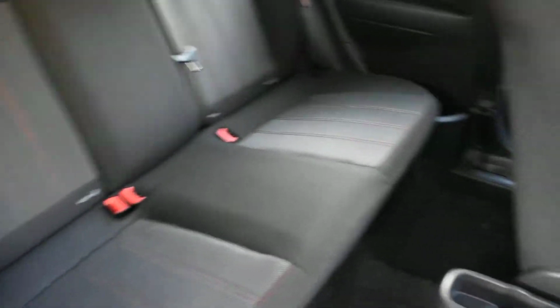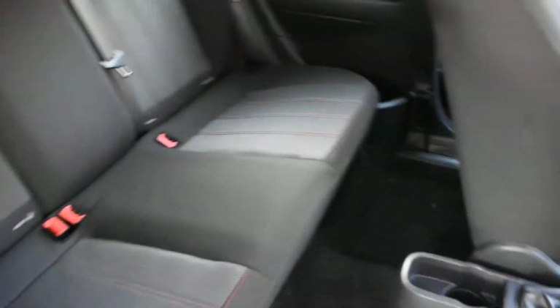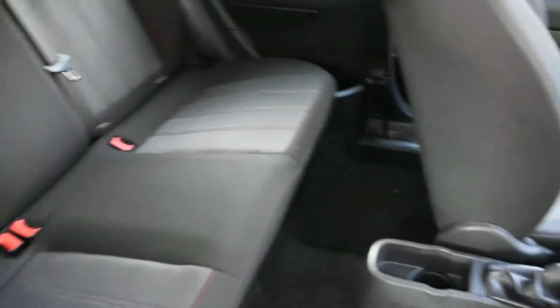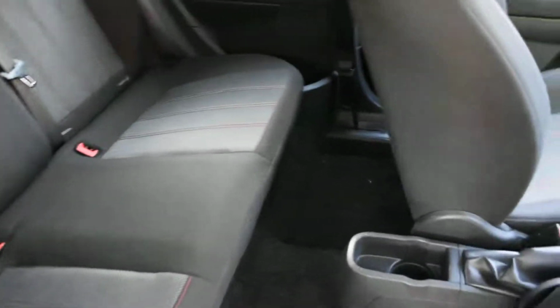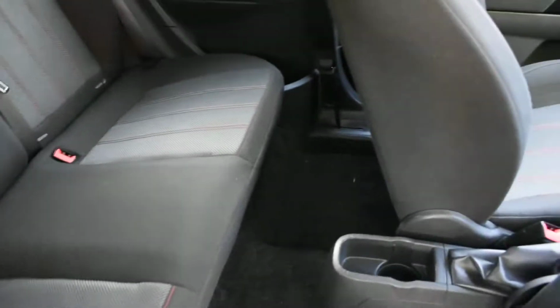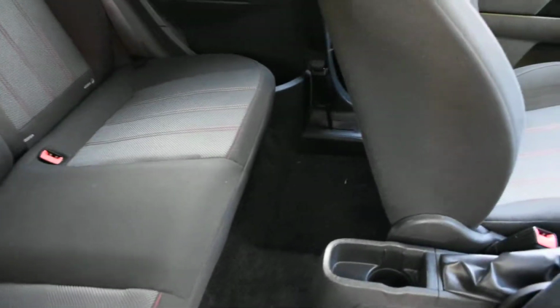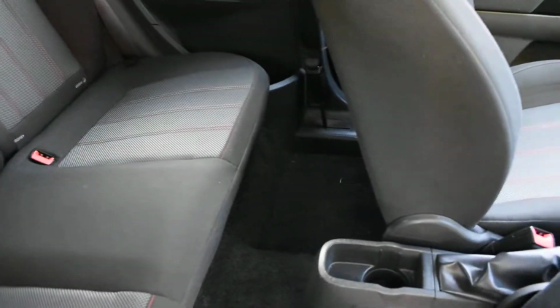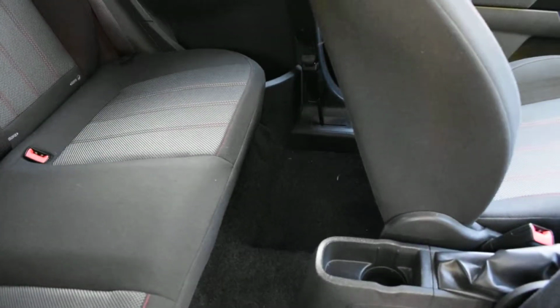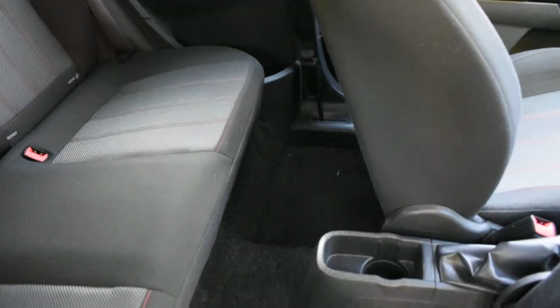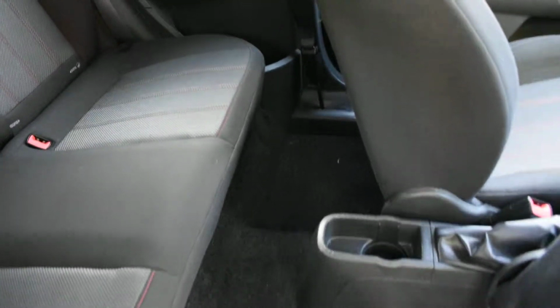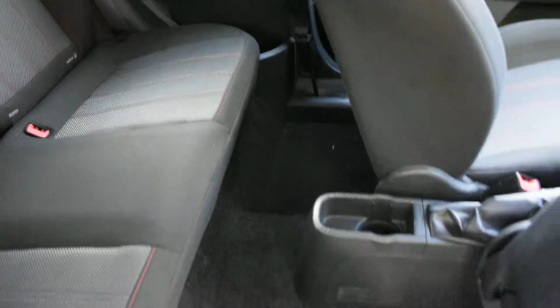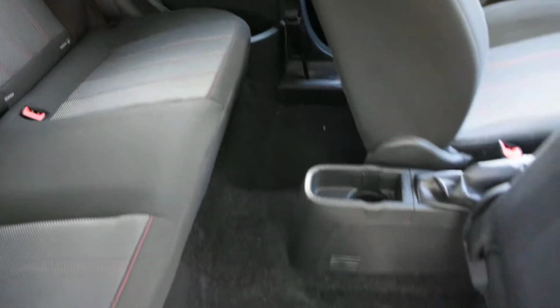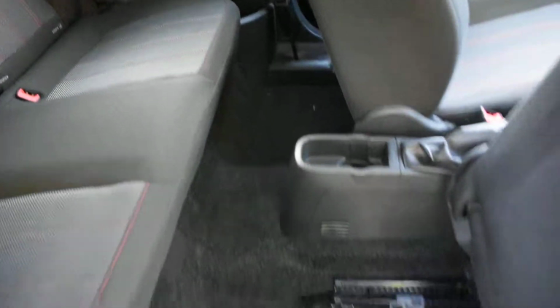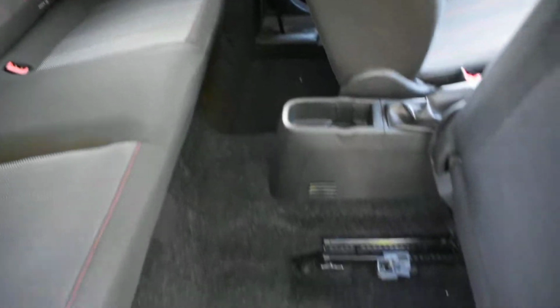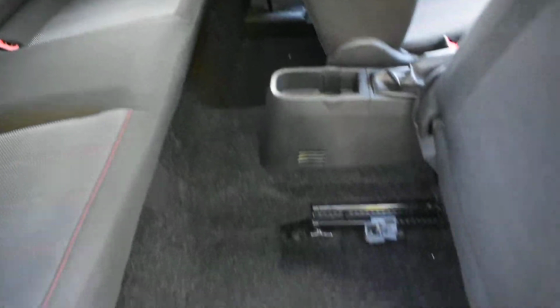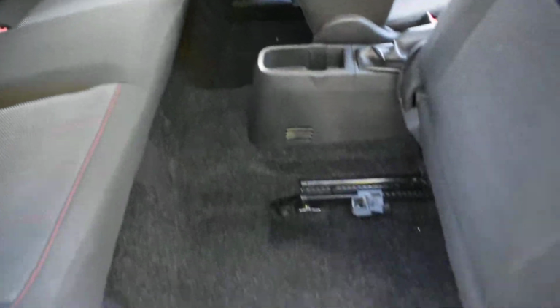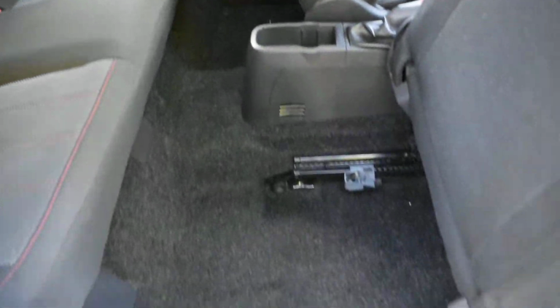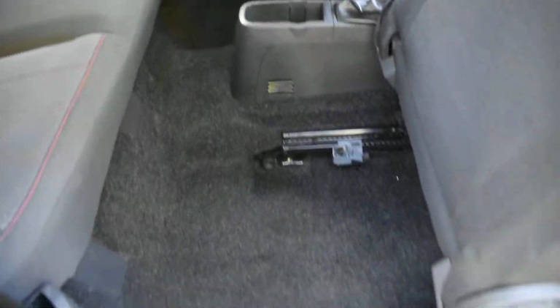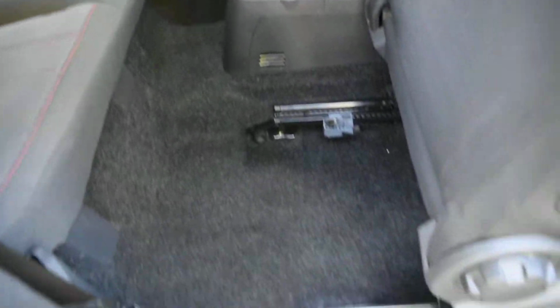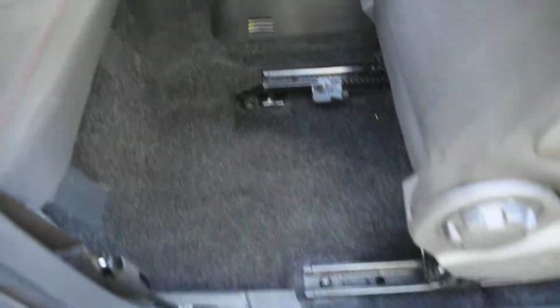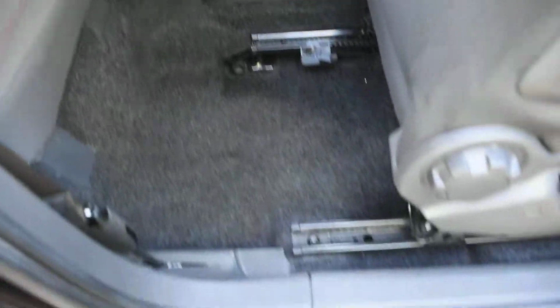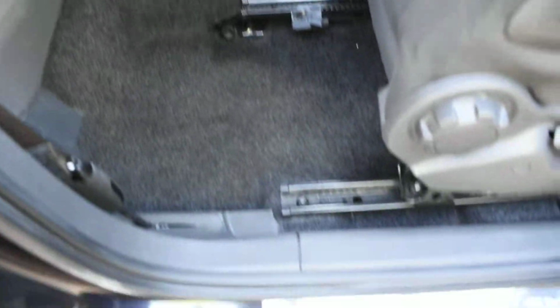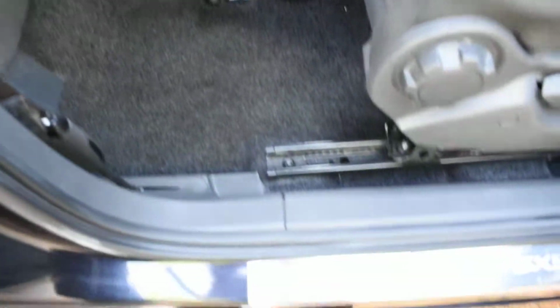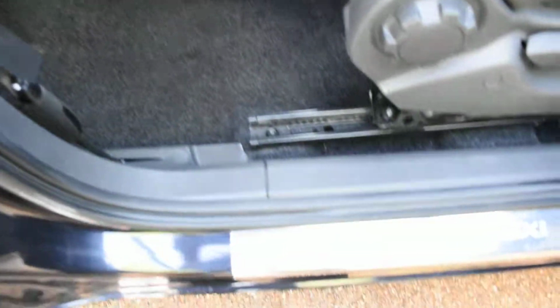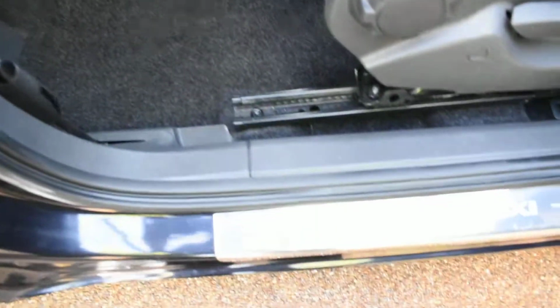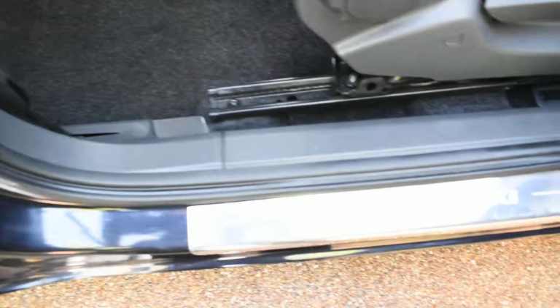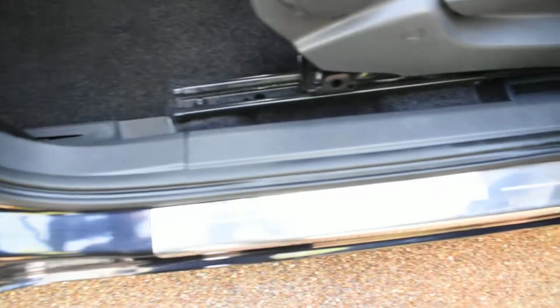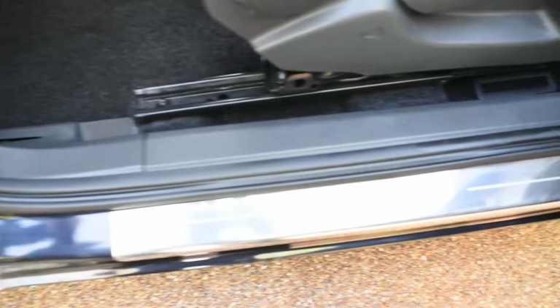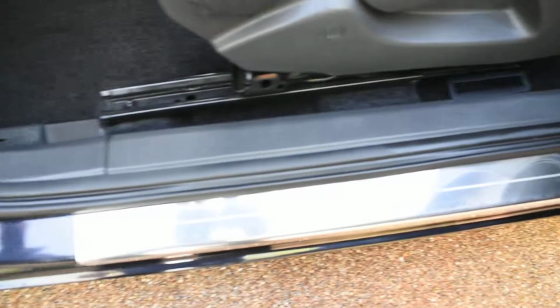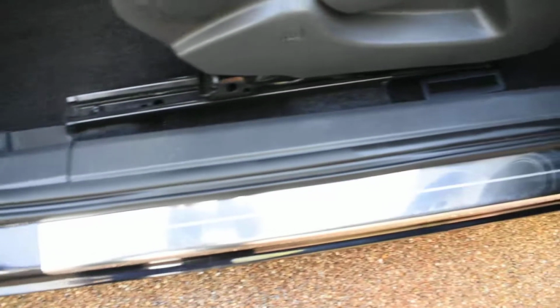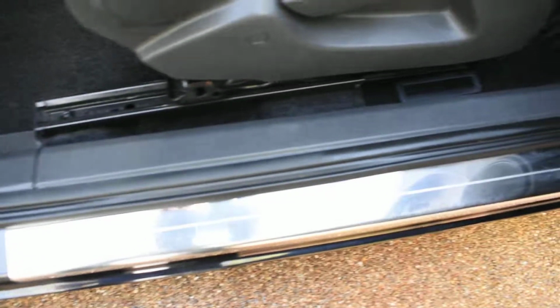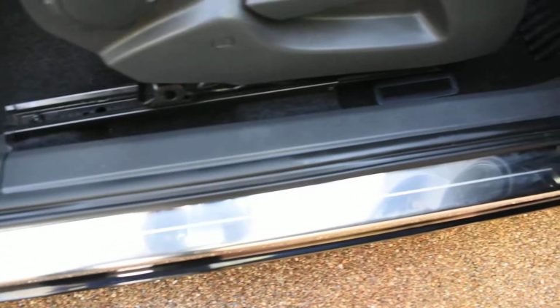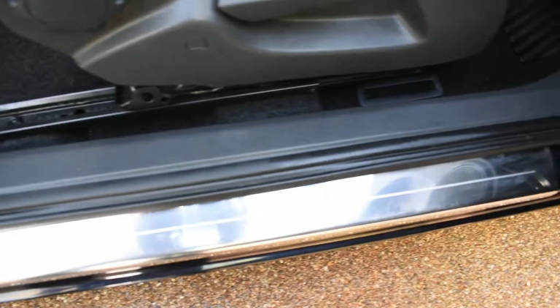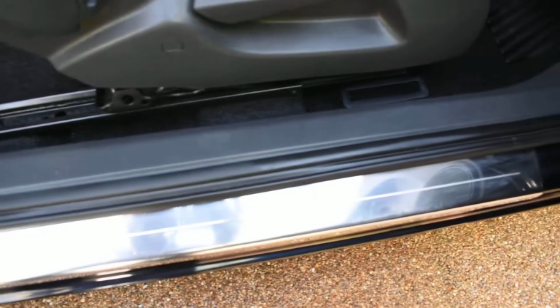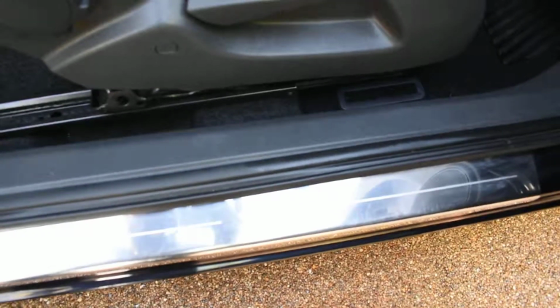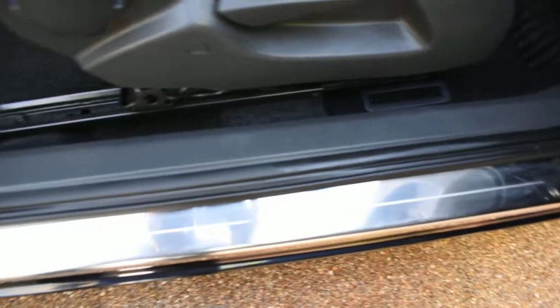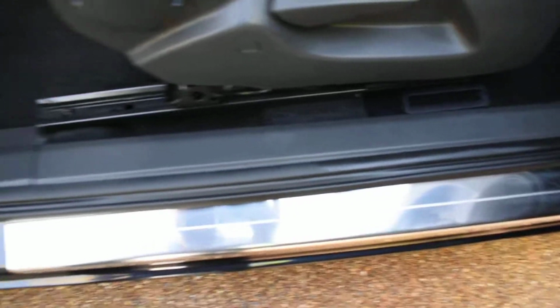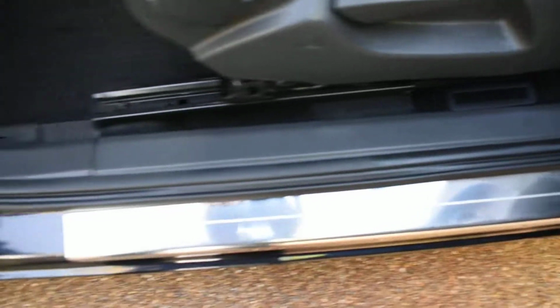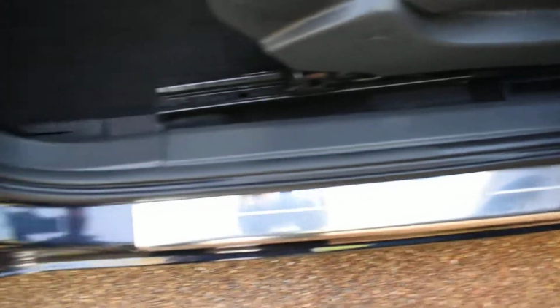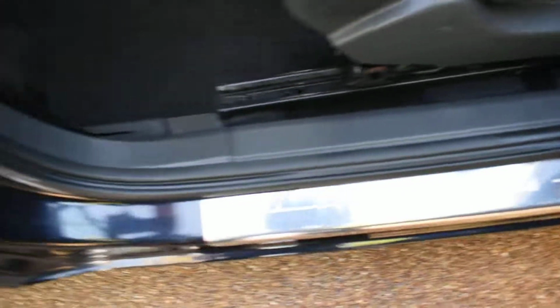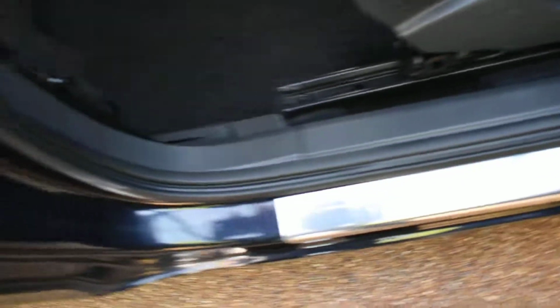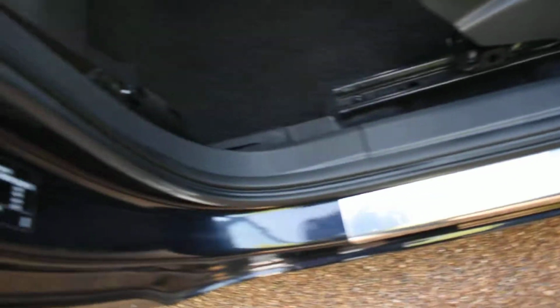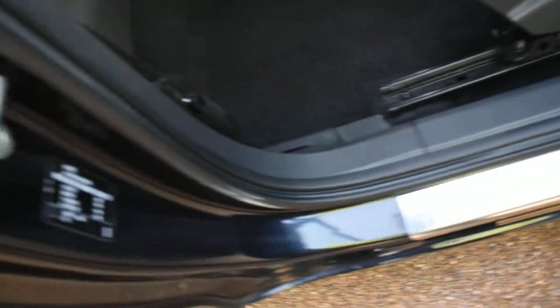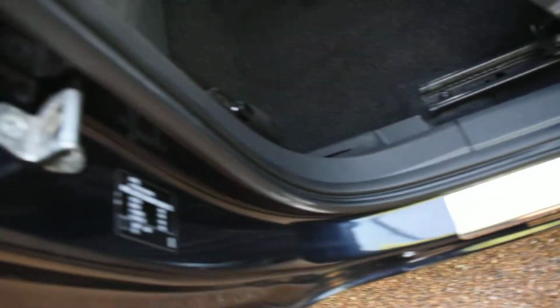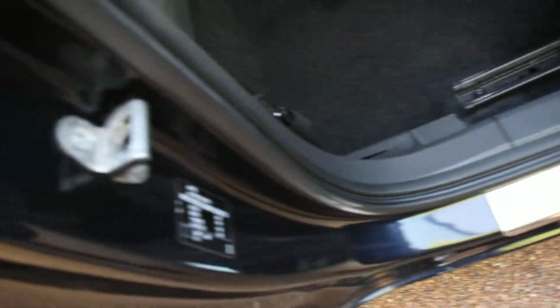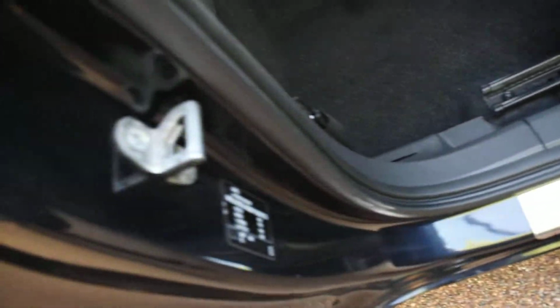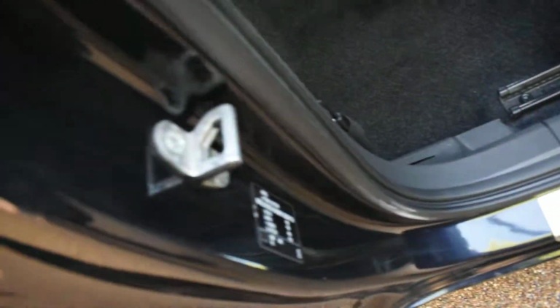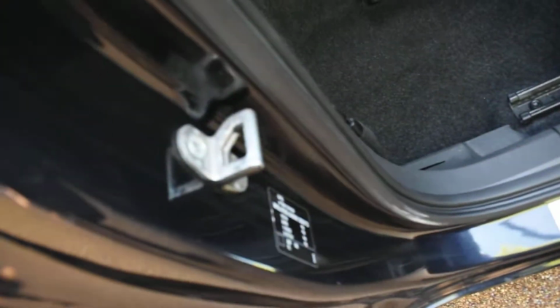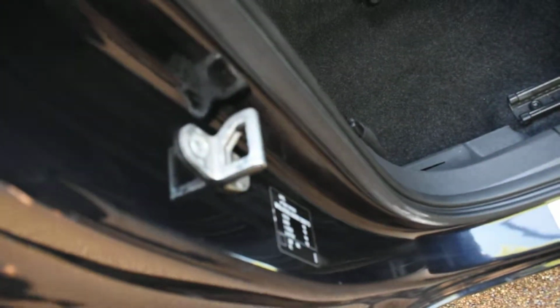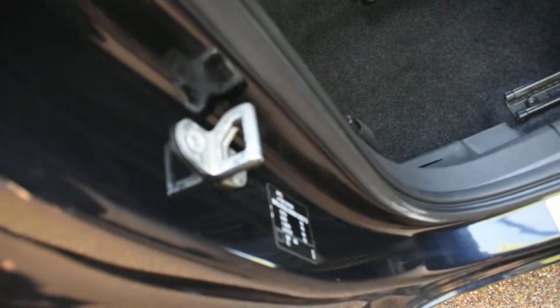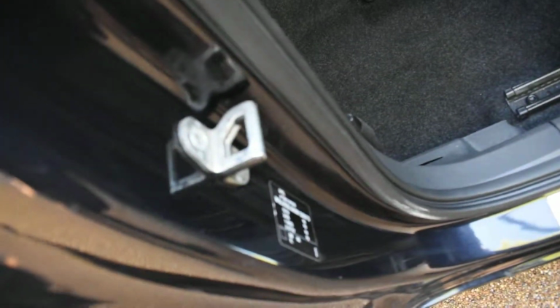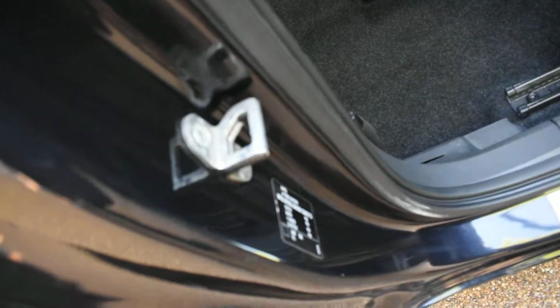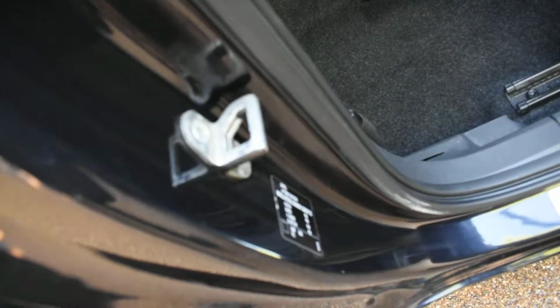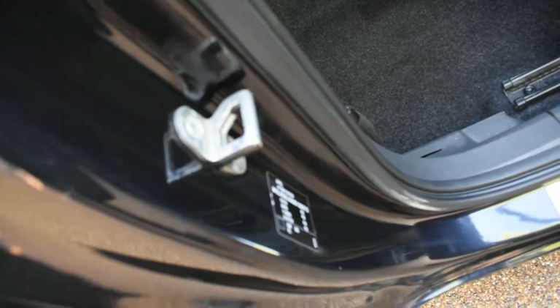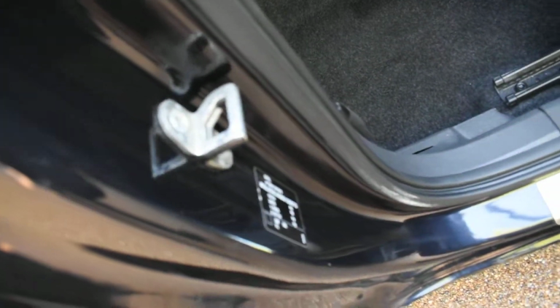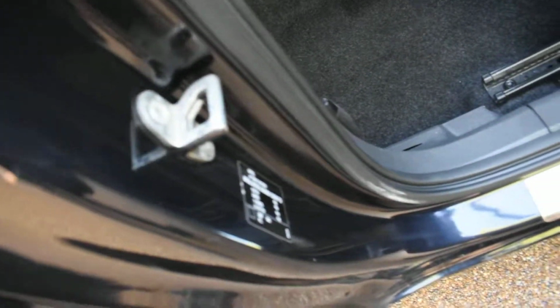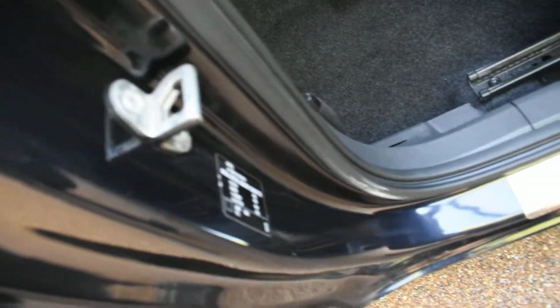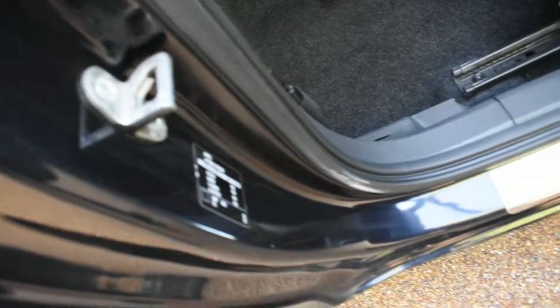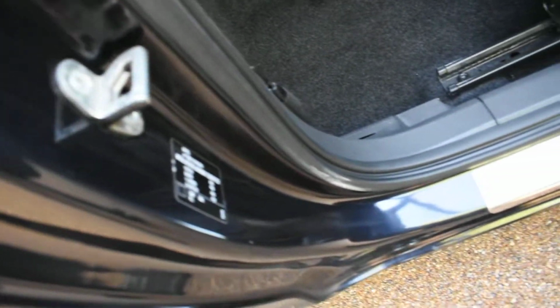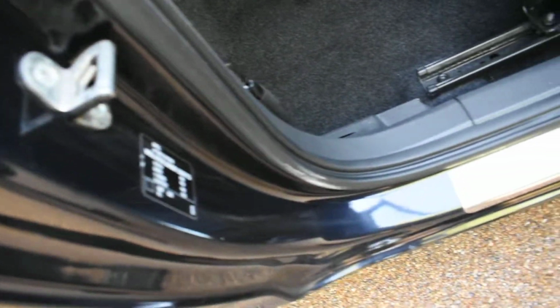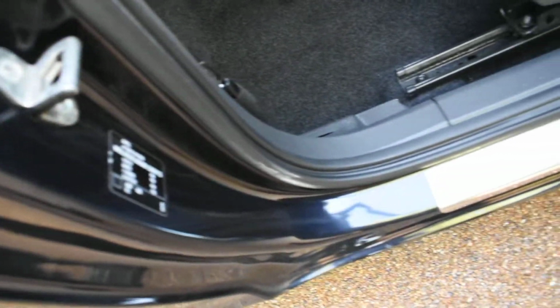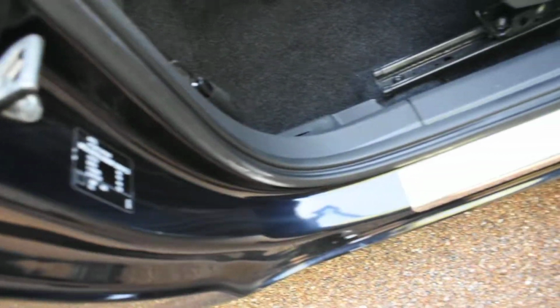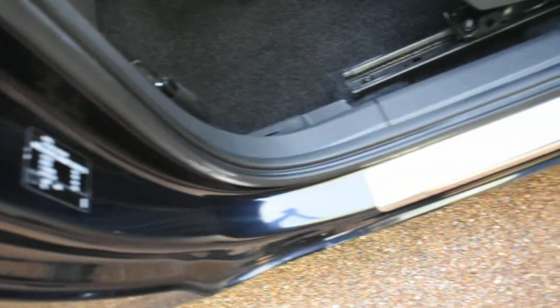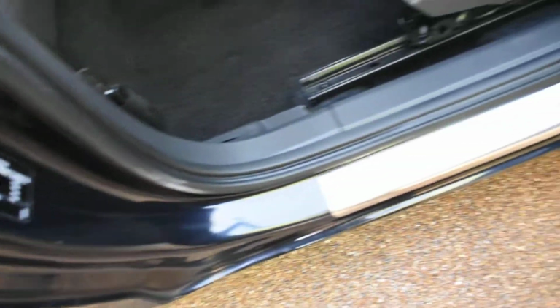The carpets are nice on this car and the seals are in nice condition too, as are the inner door shuts. There are no bad seat belt digs or scratches.